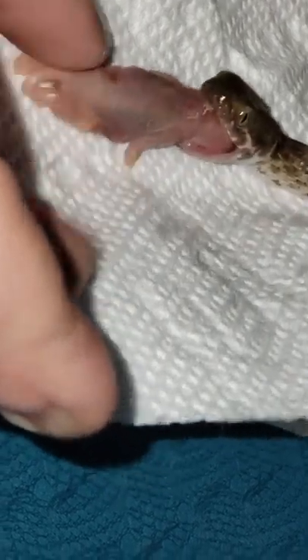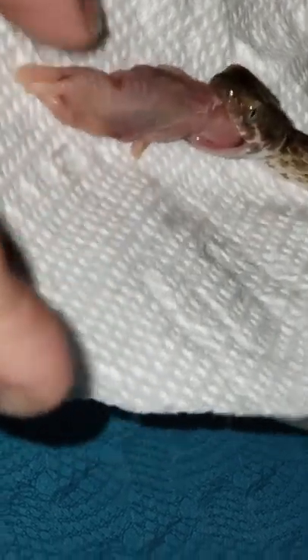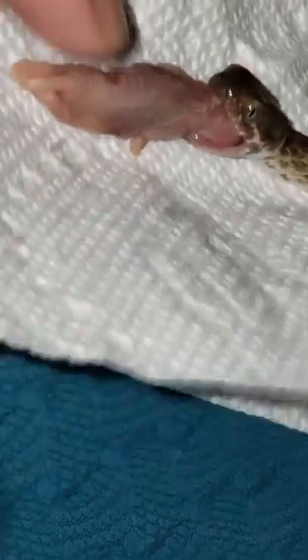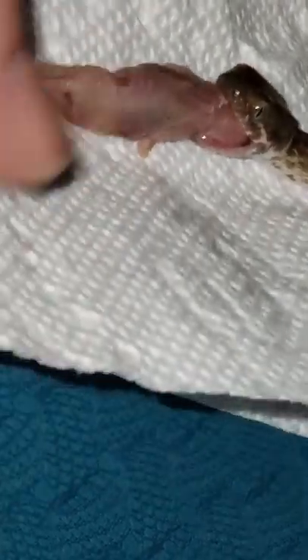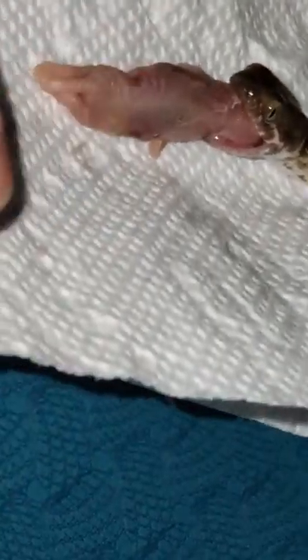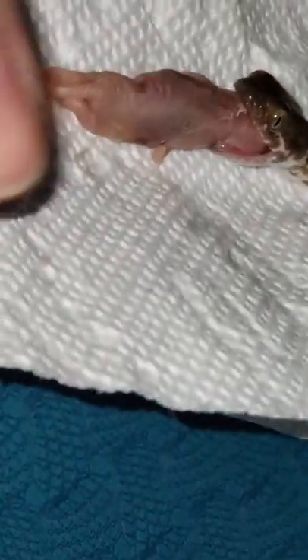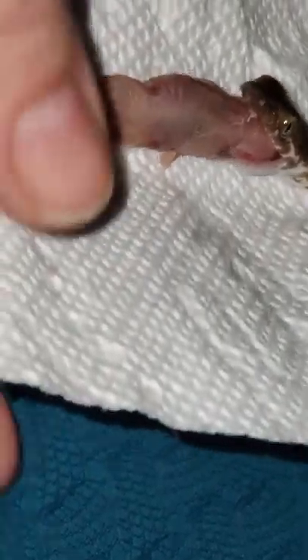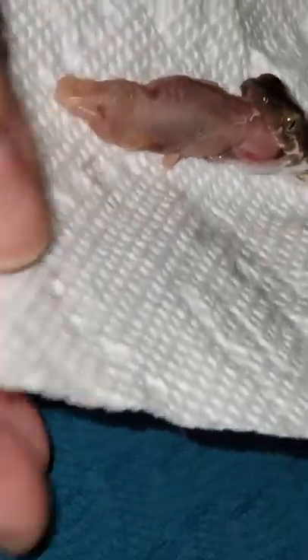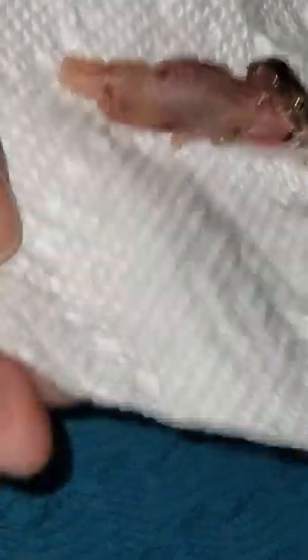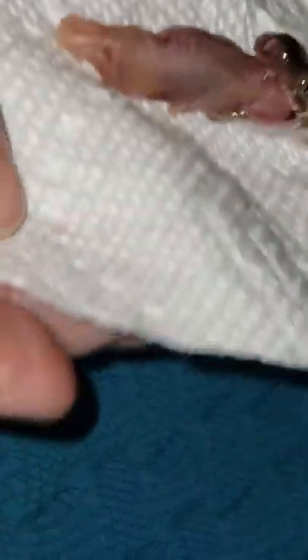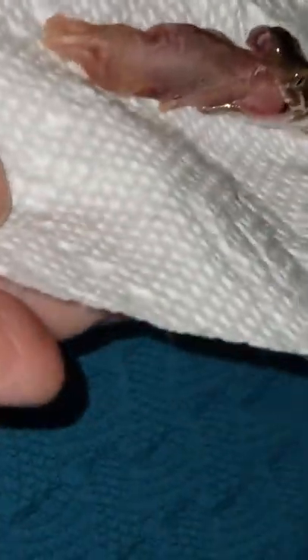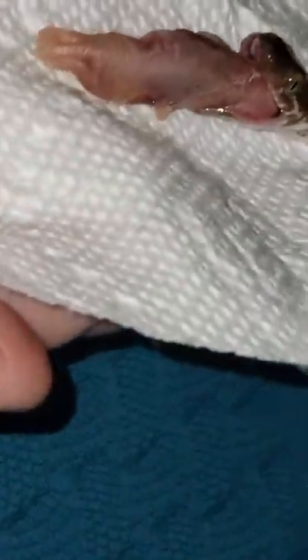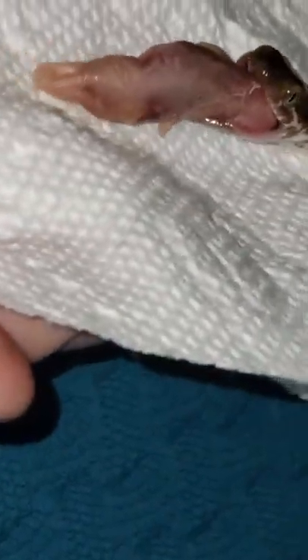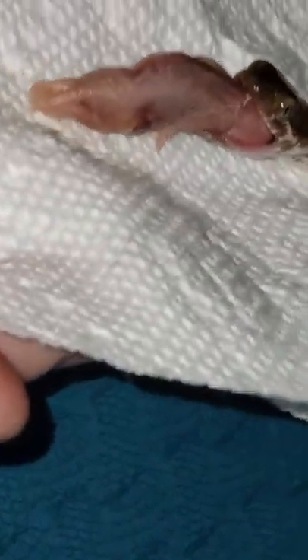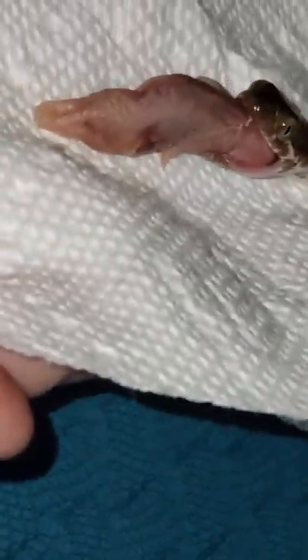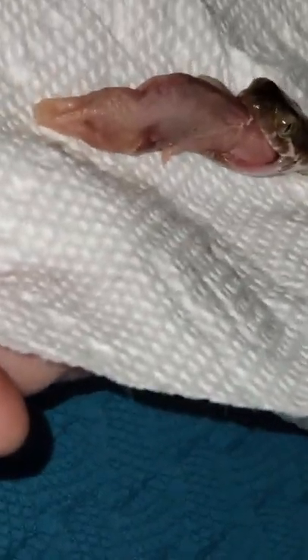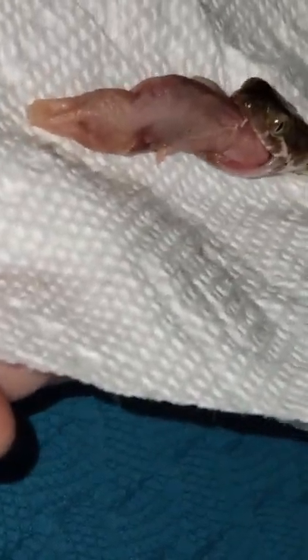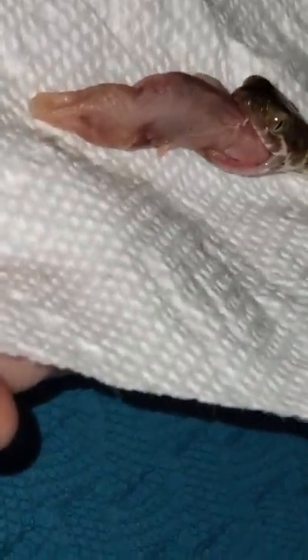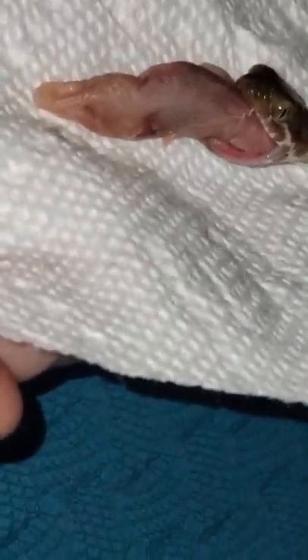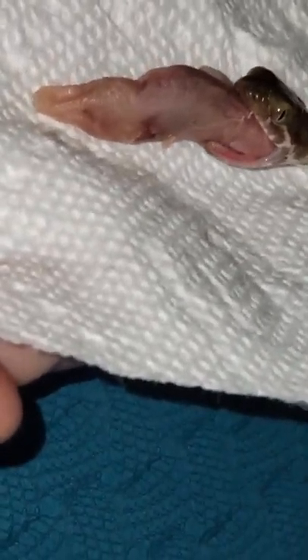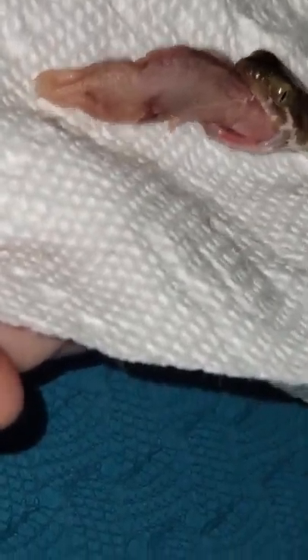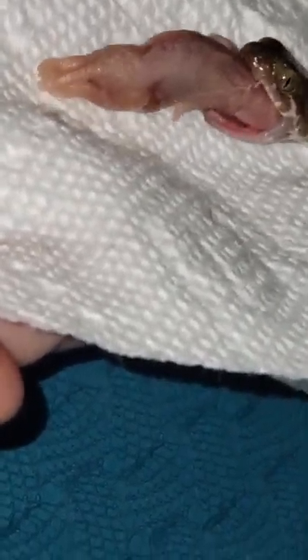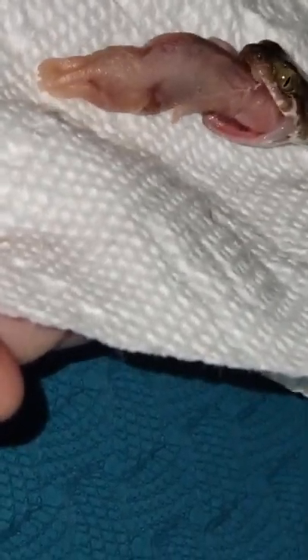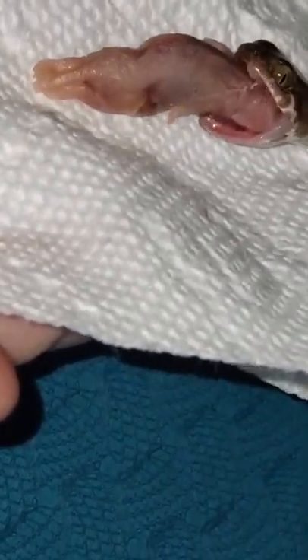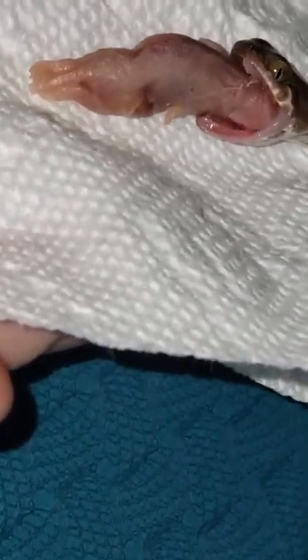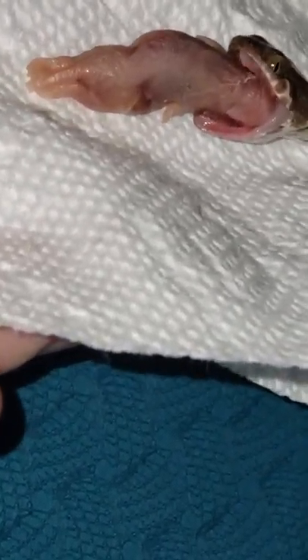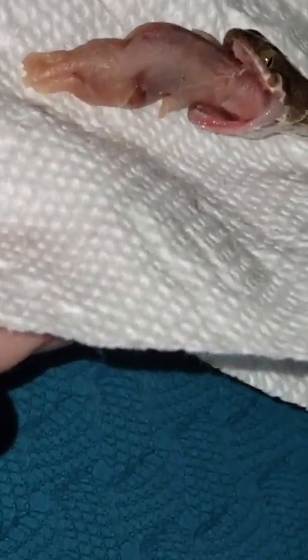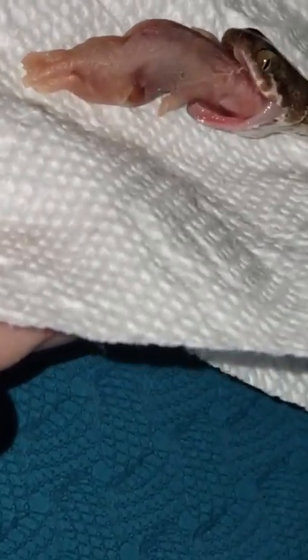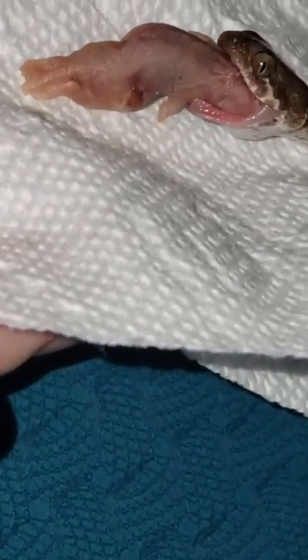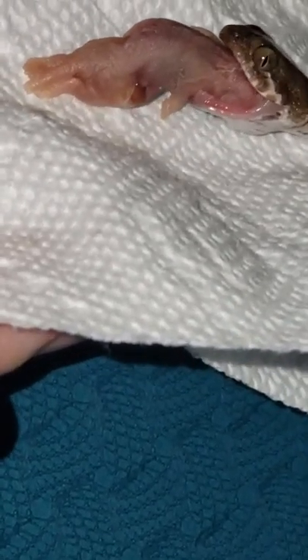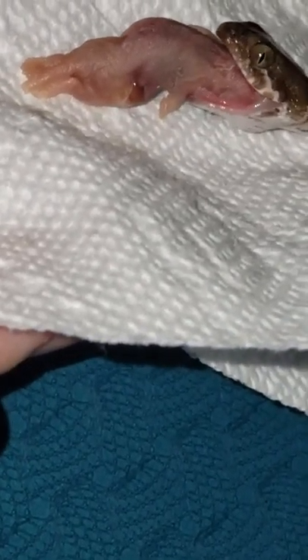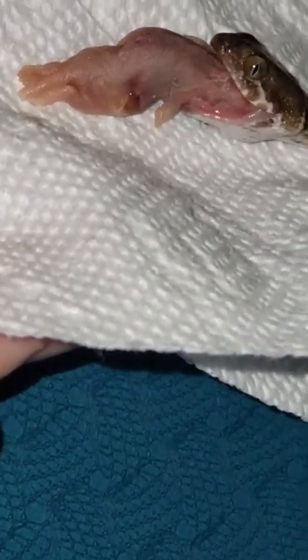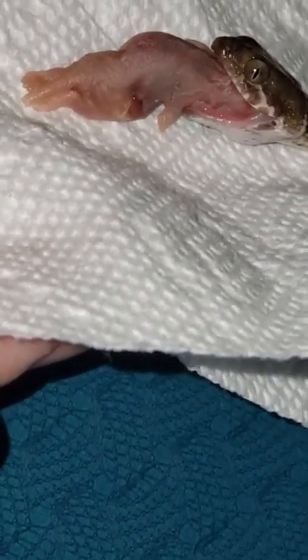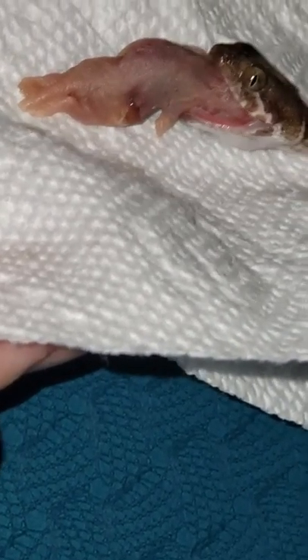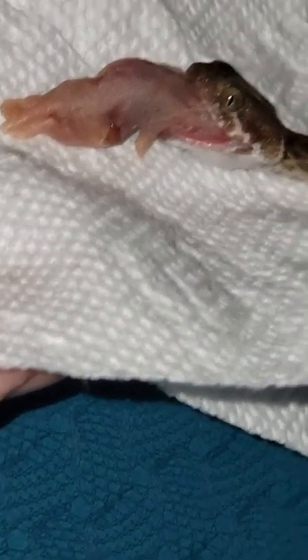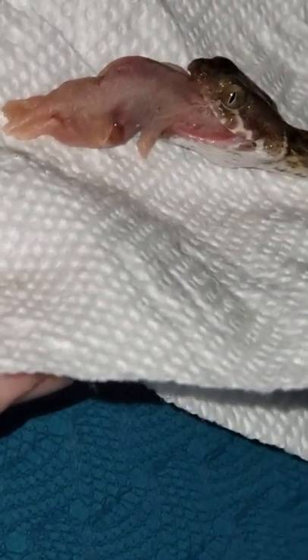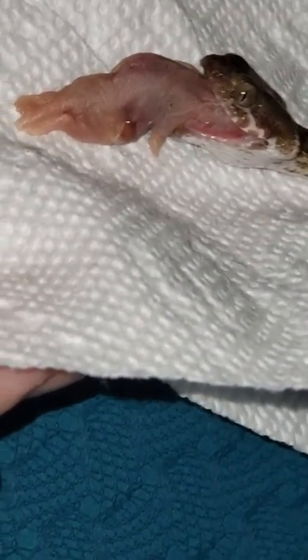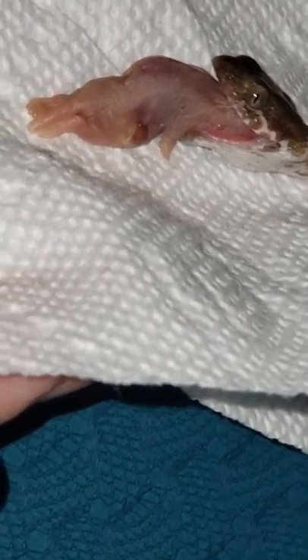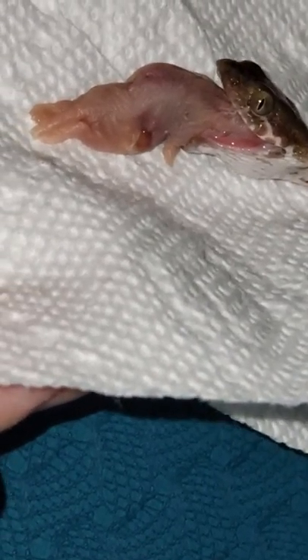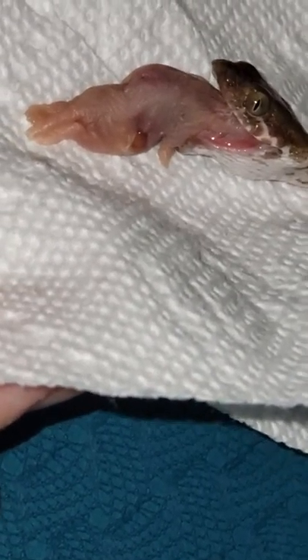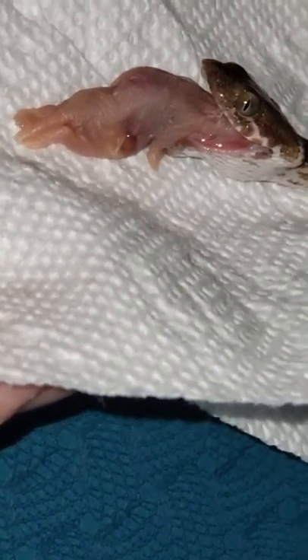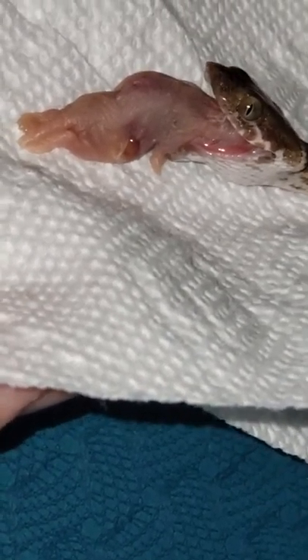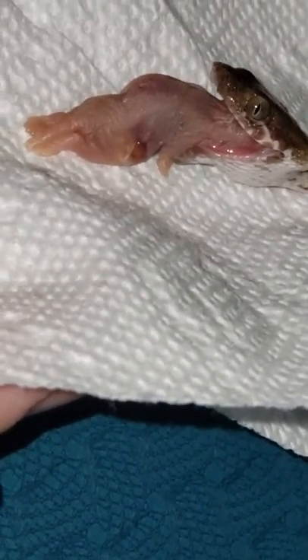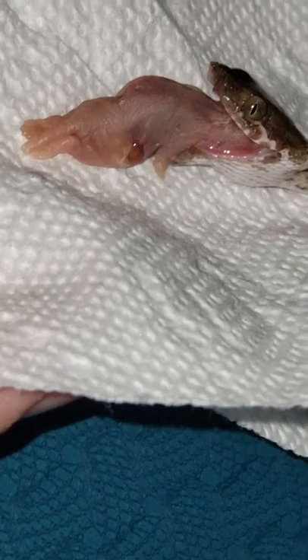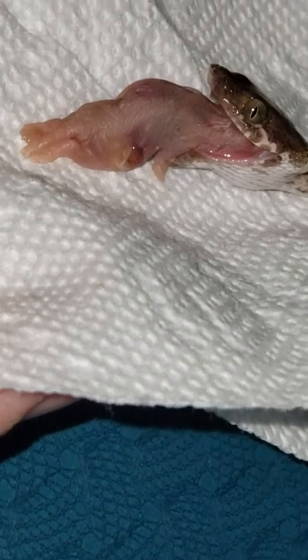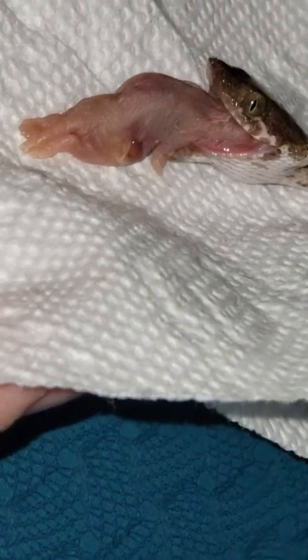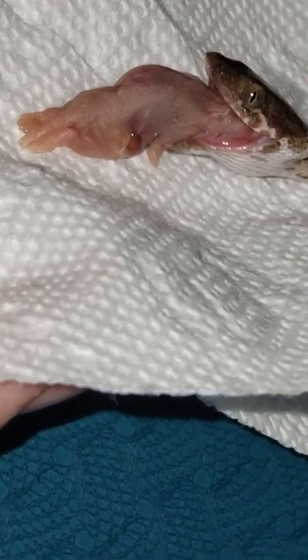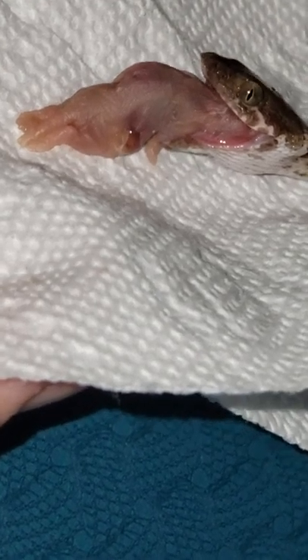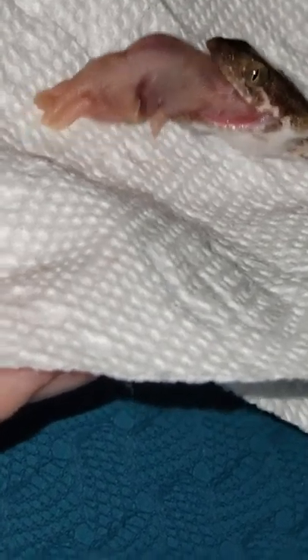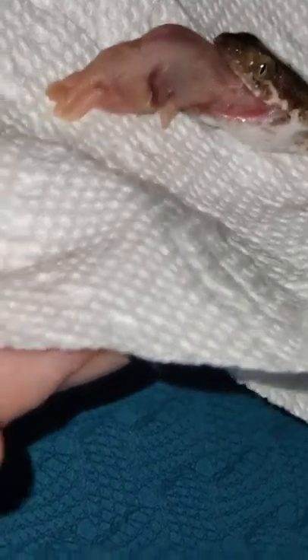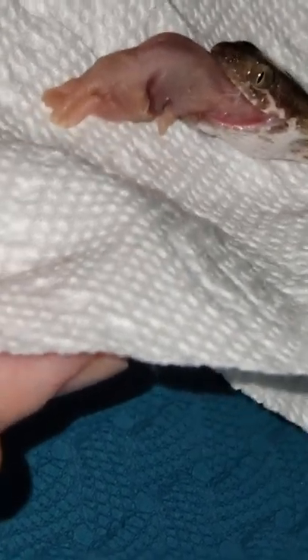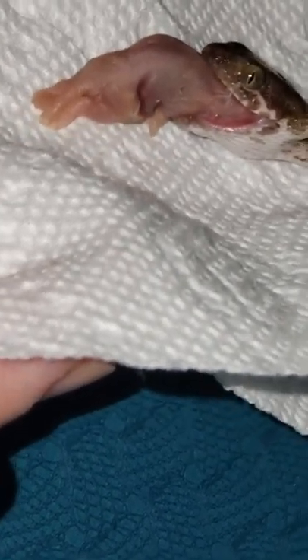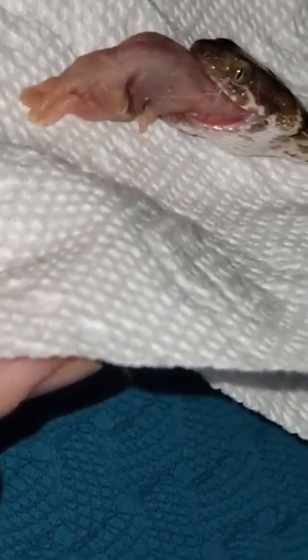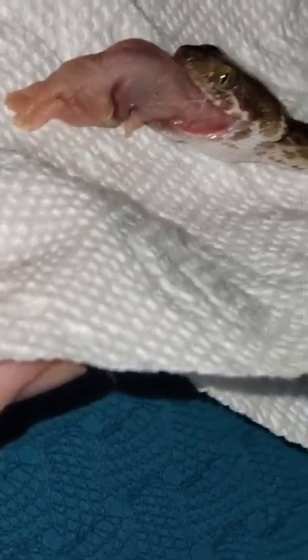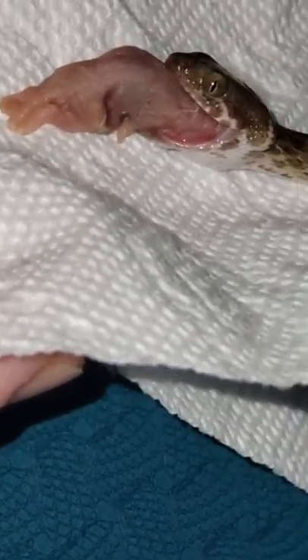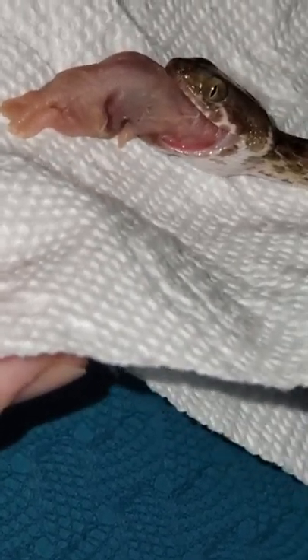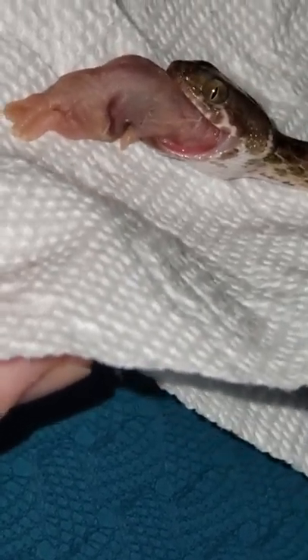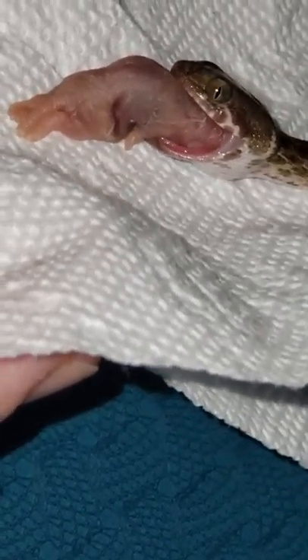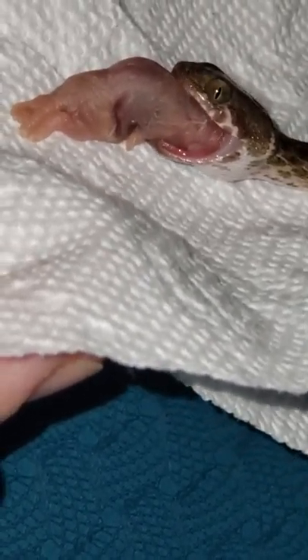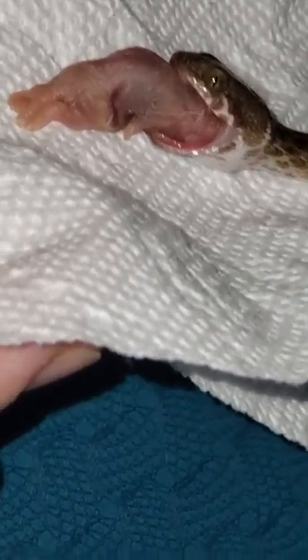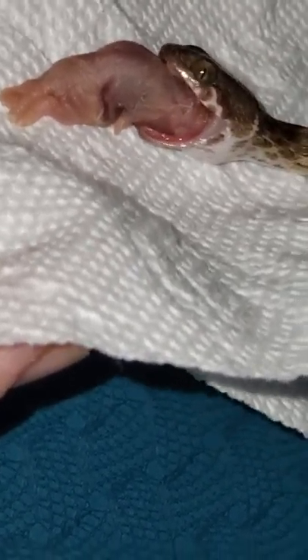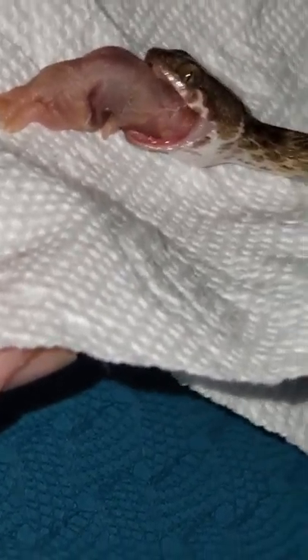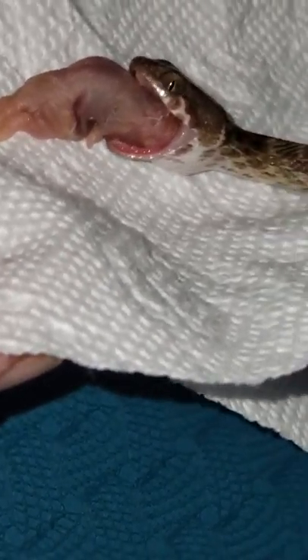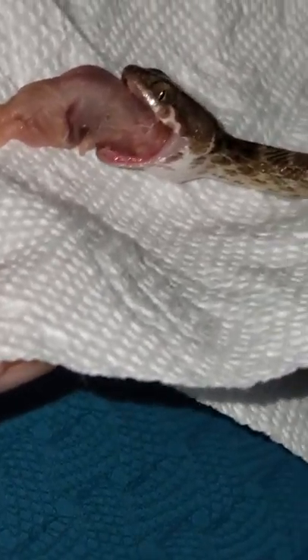She wants to eat it. The male needed a little more coaxing — I had to get it further in his mouth. But she's doing just fine.